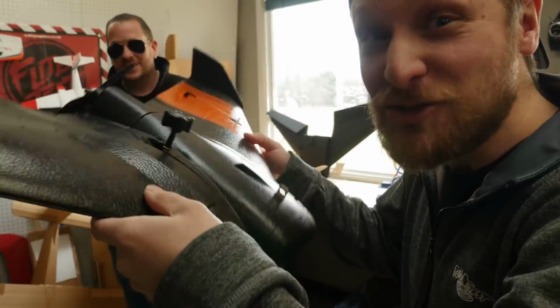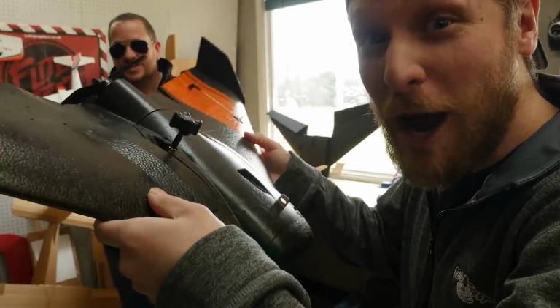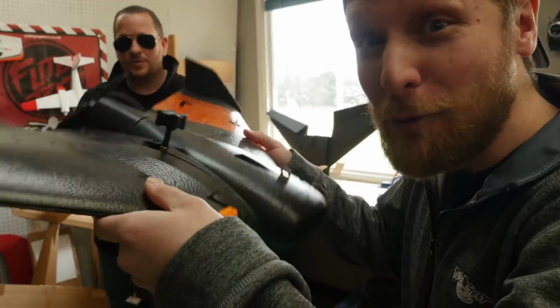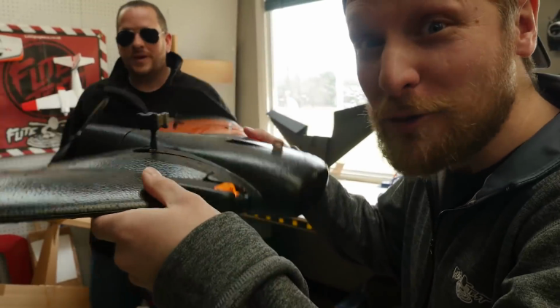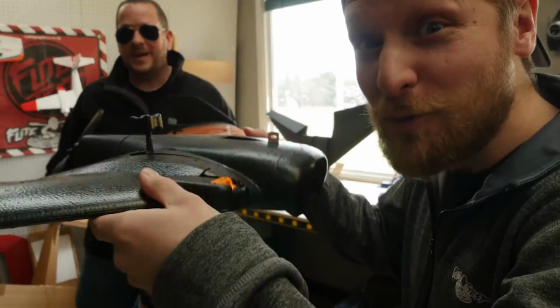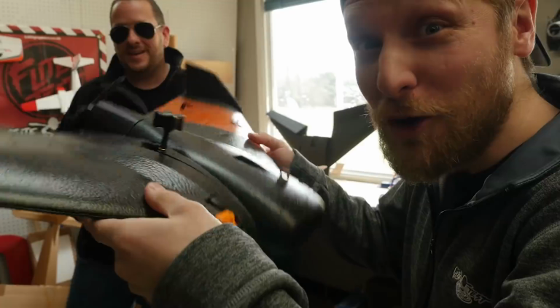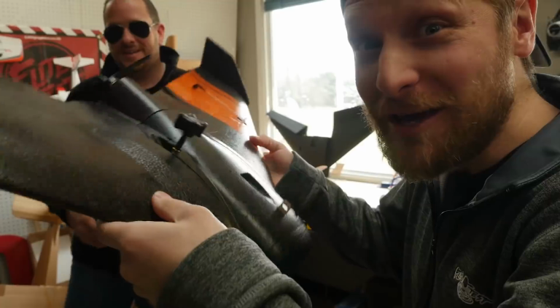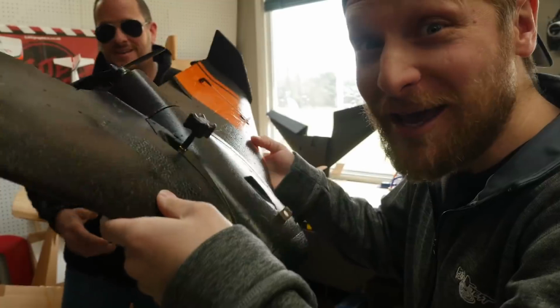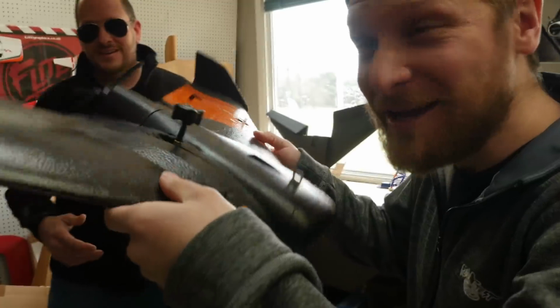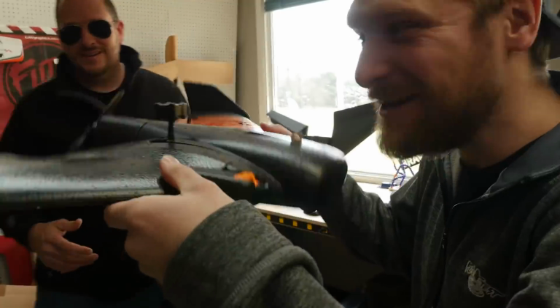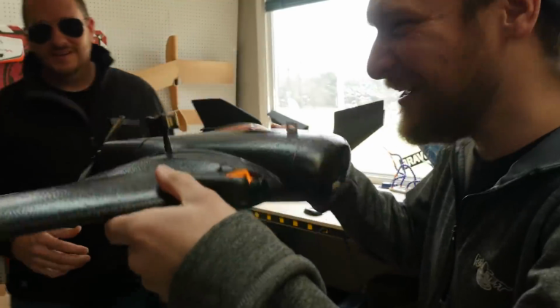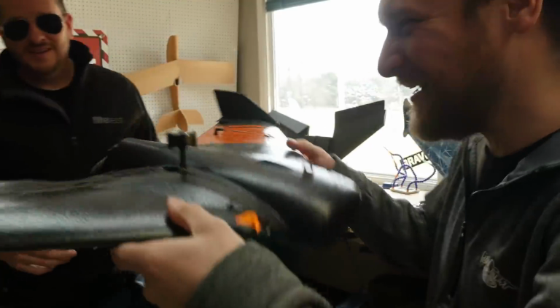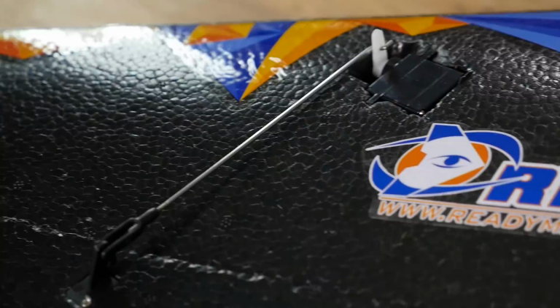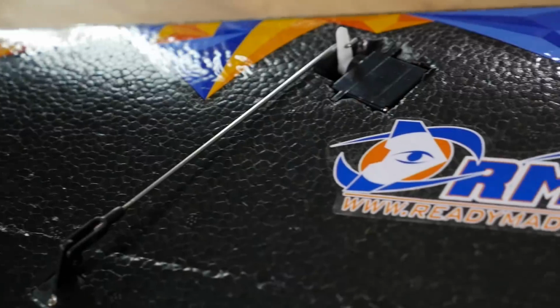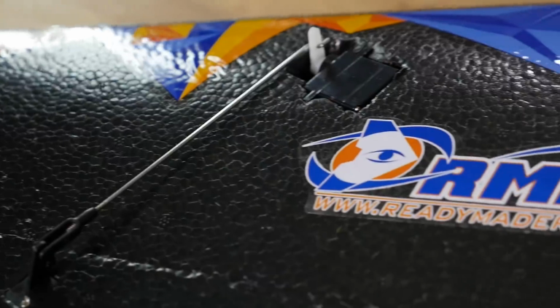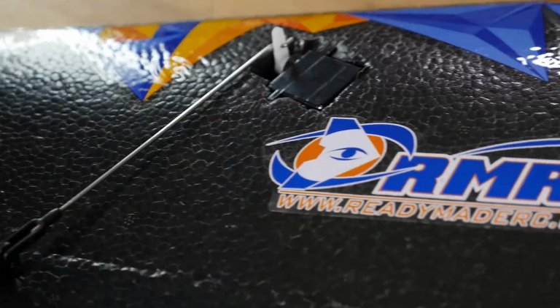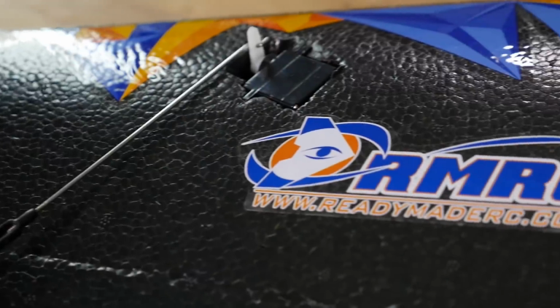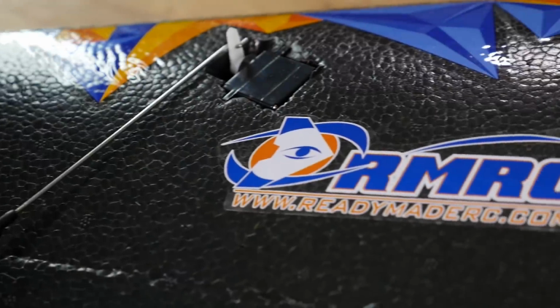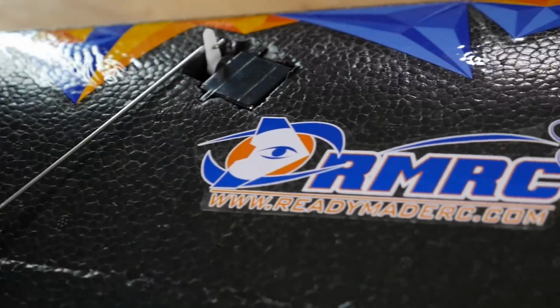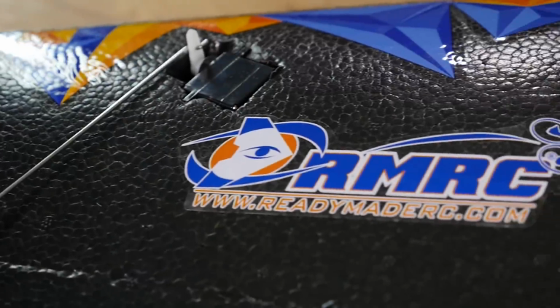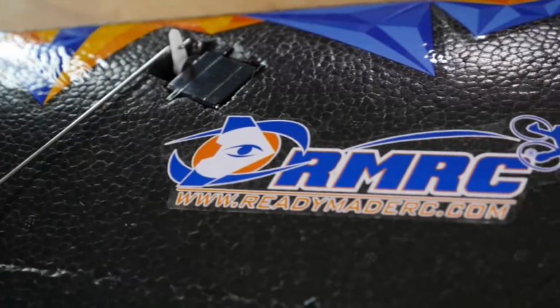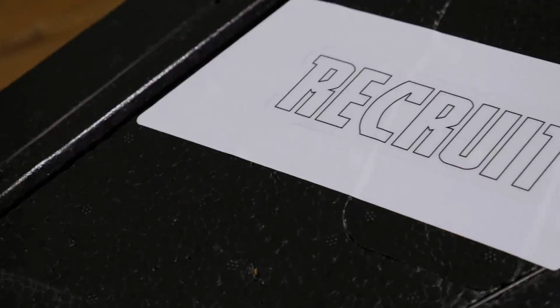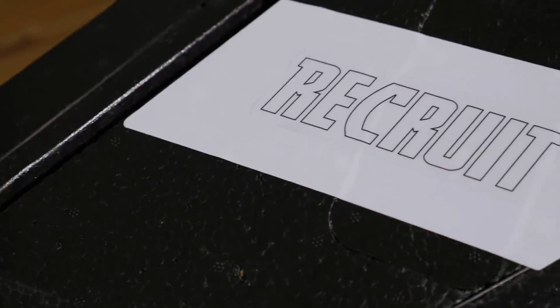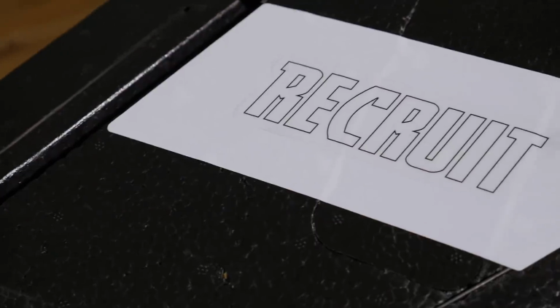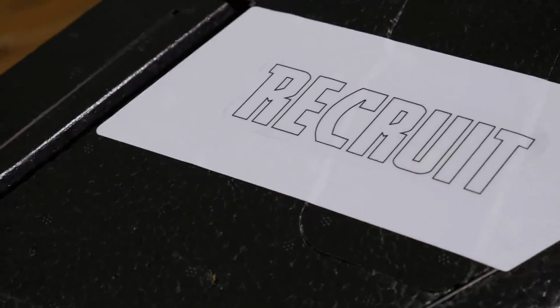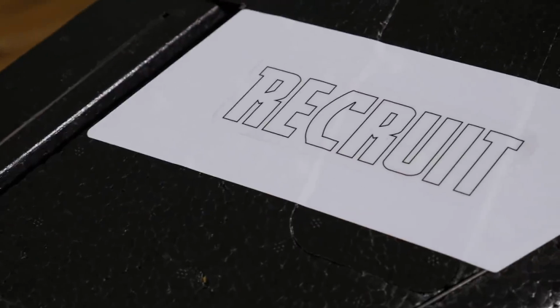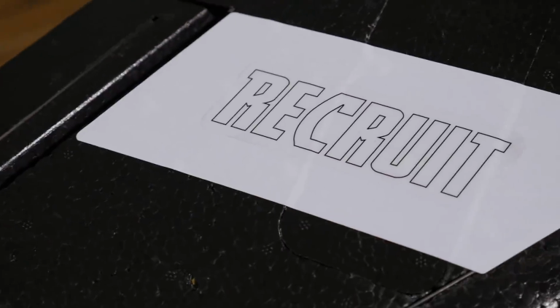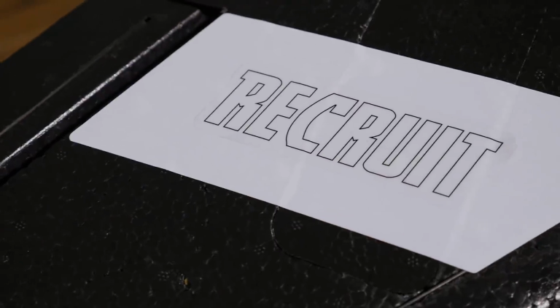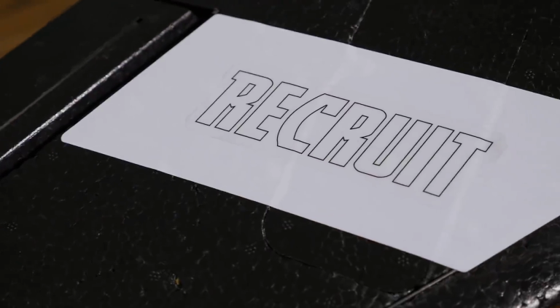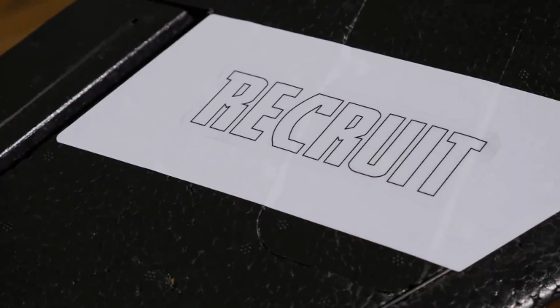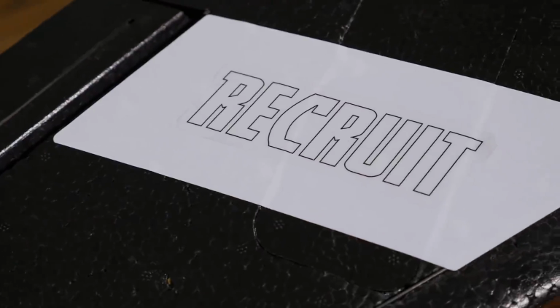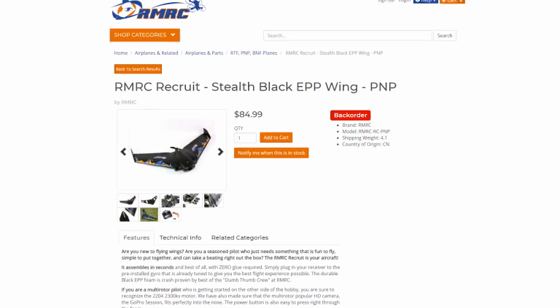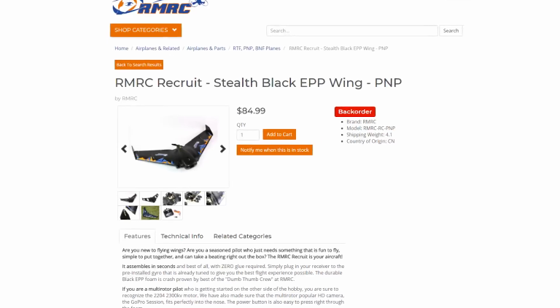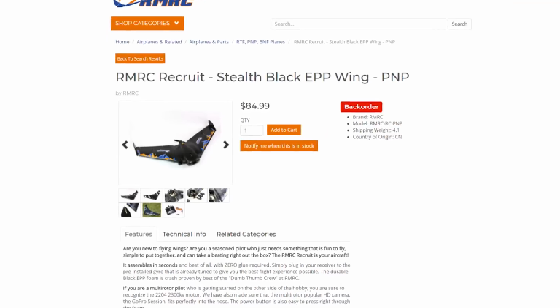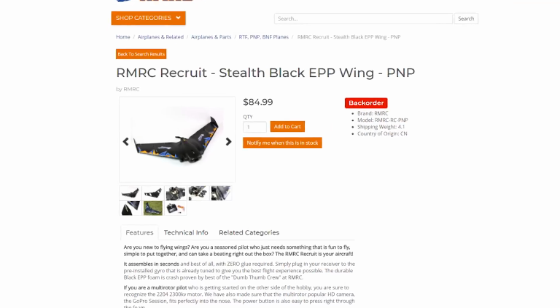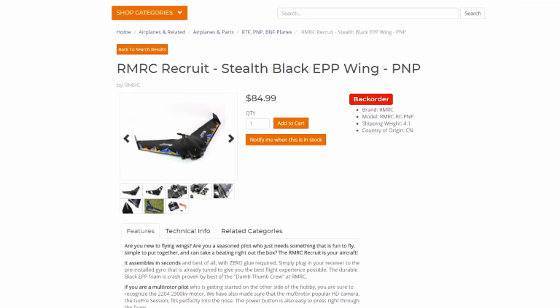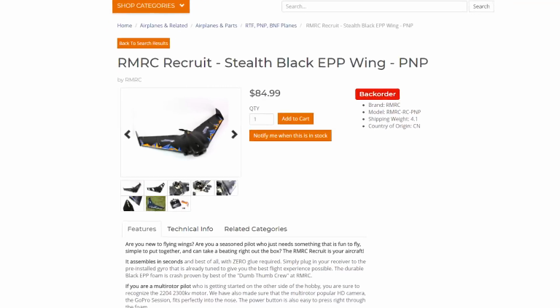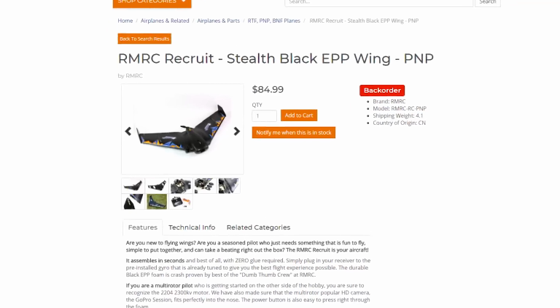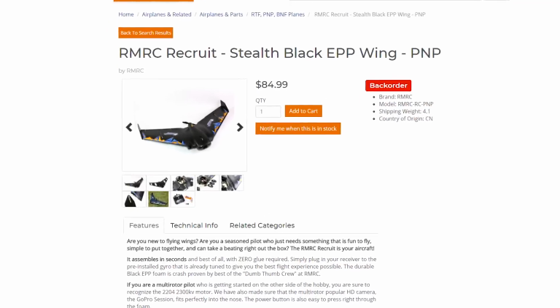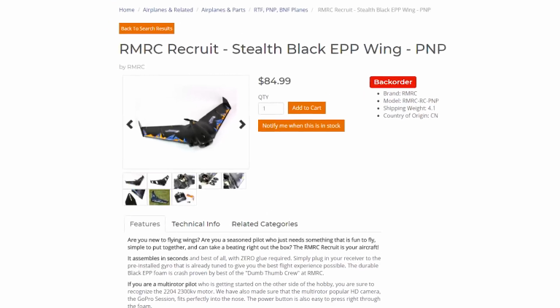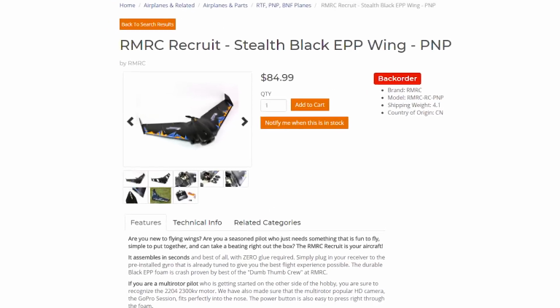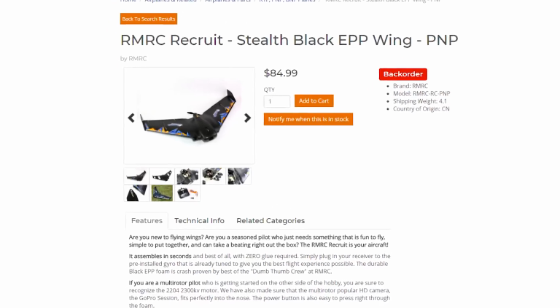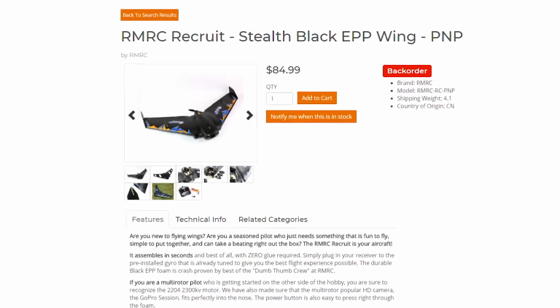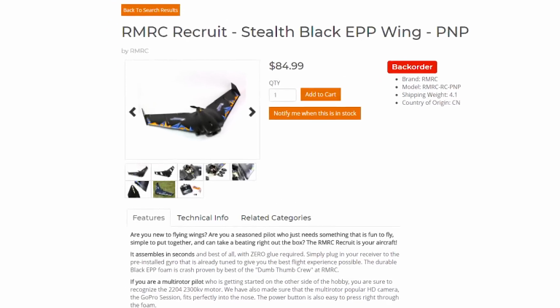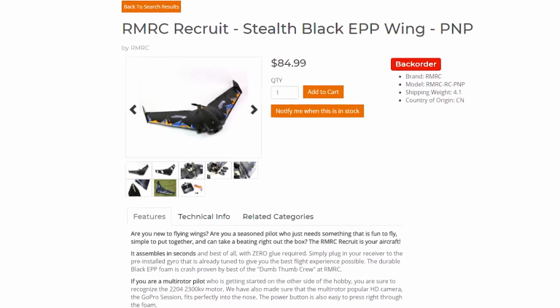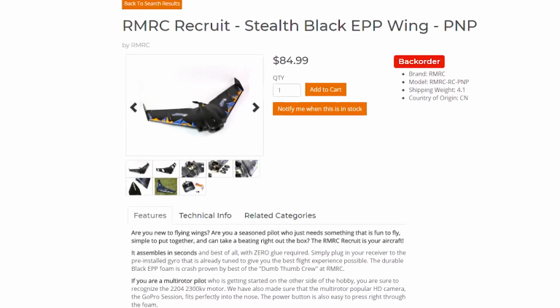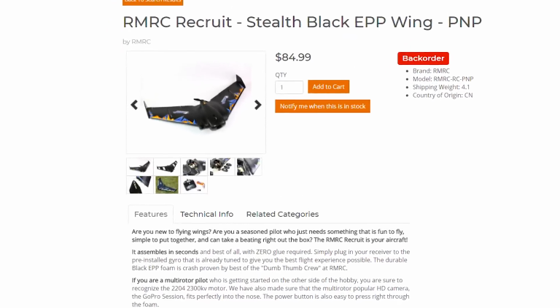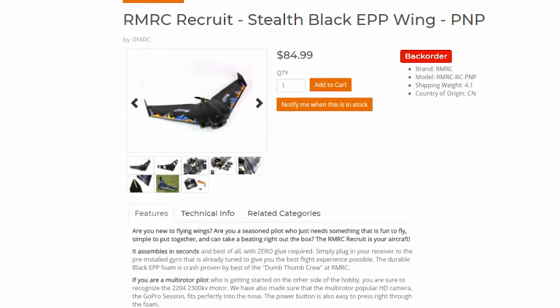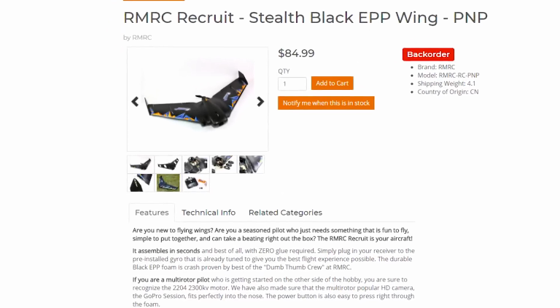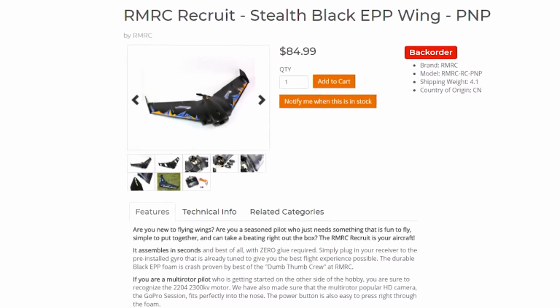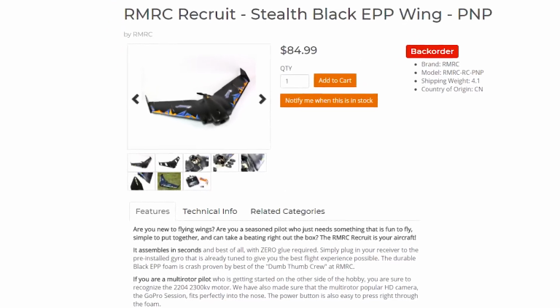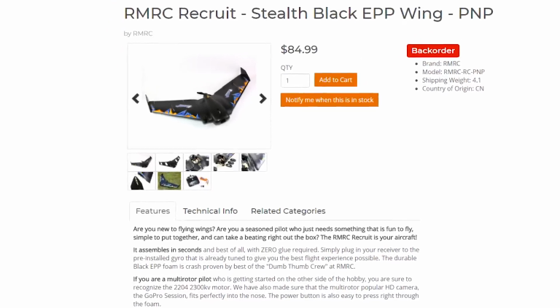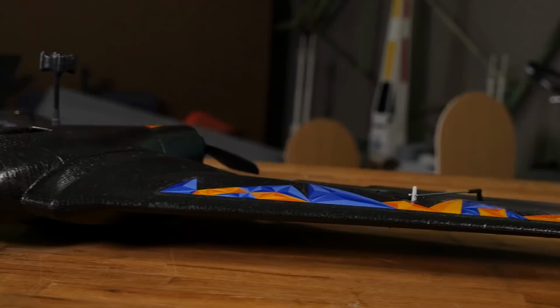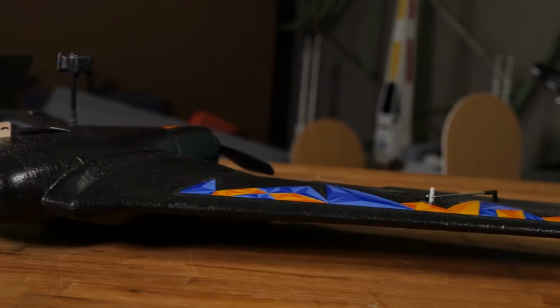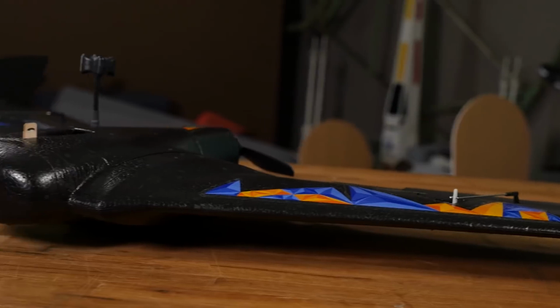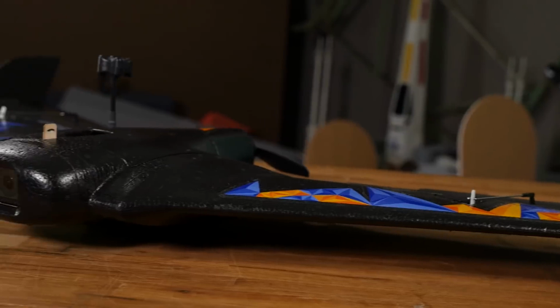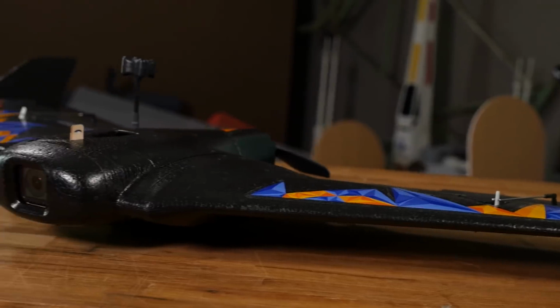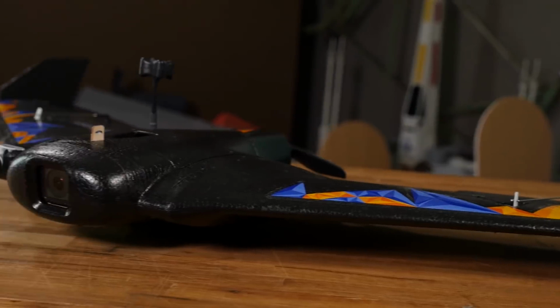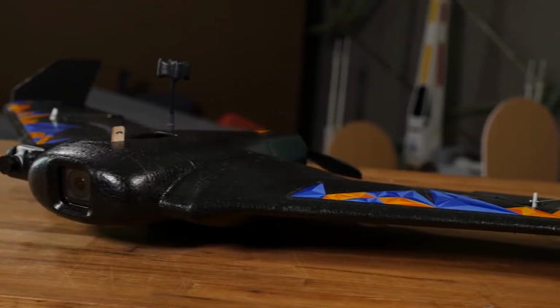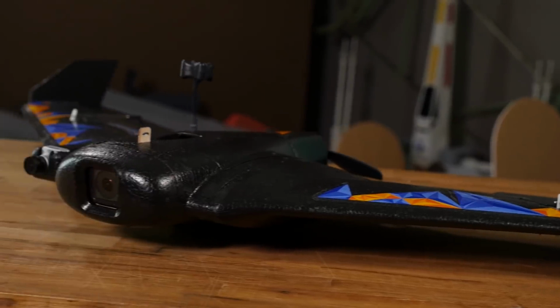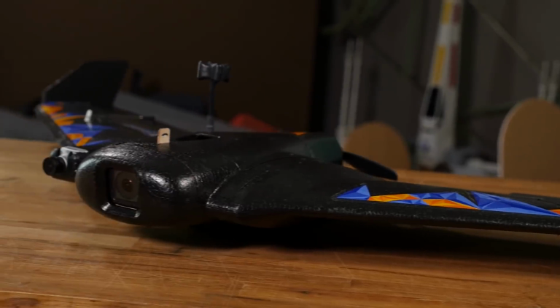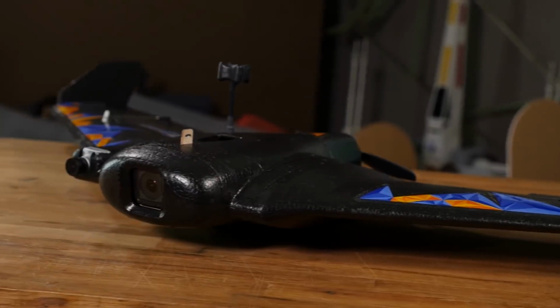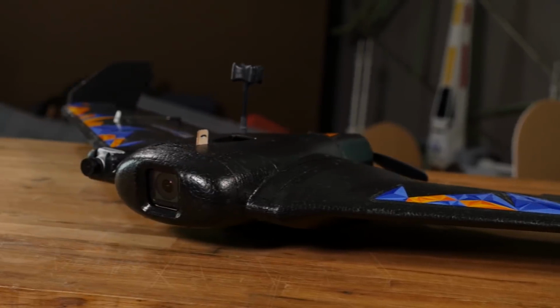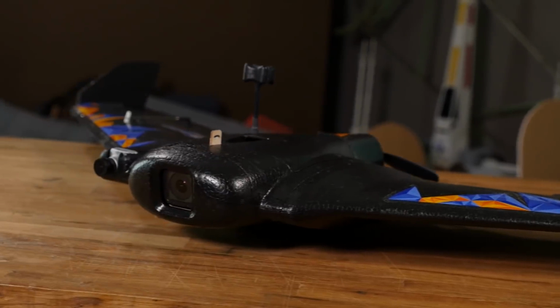Oh, the gyro's working! This is a ready-made RC Recruit — an under $90 flying wing with a stabilization board. We want to see how it flies.